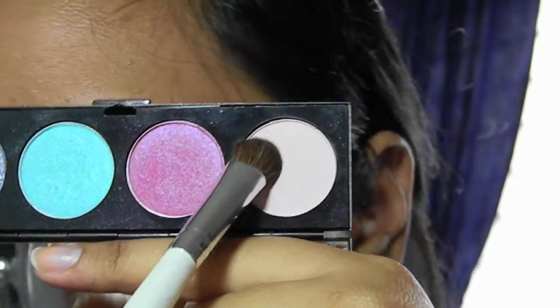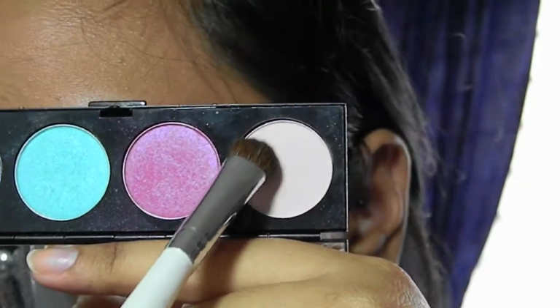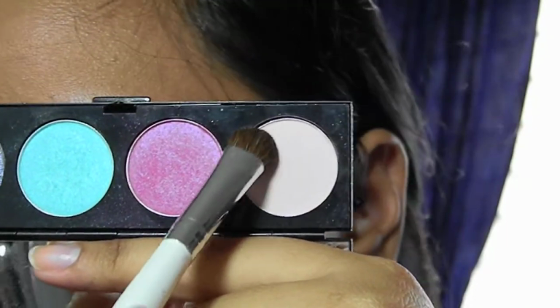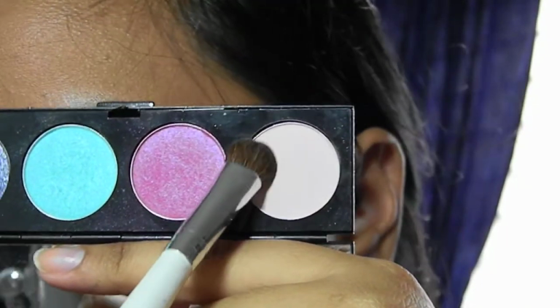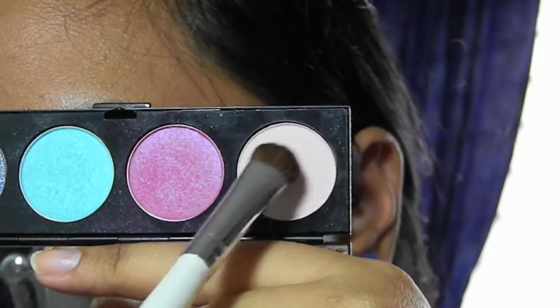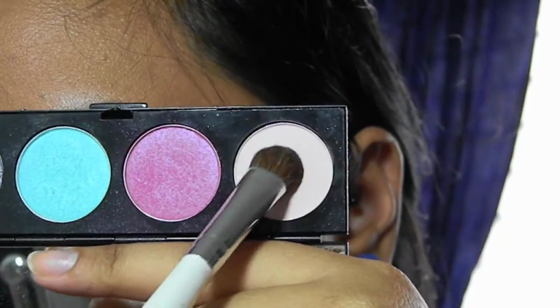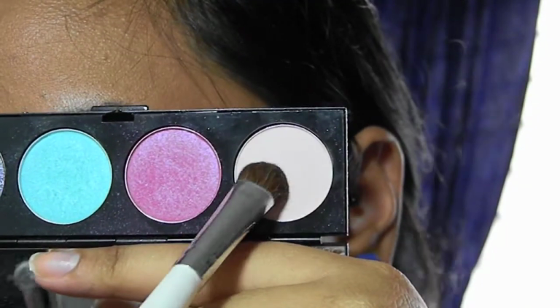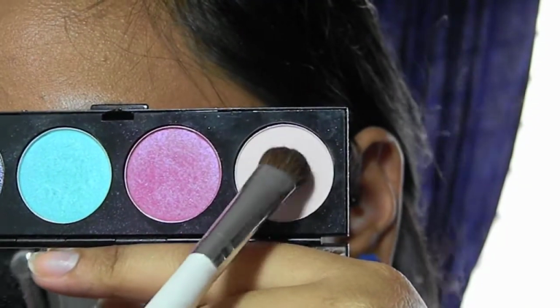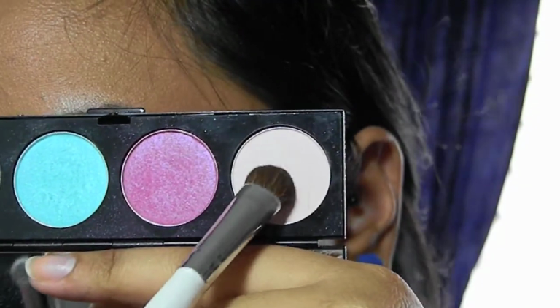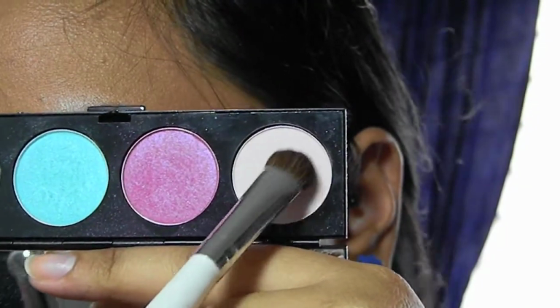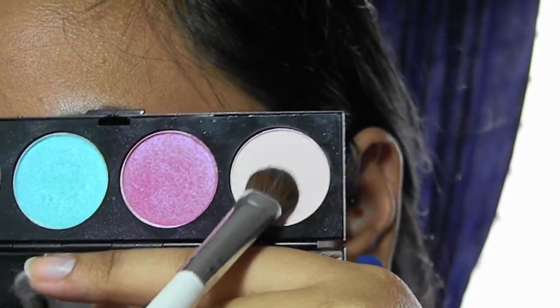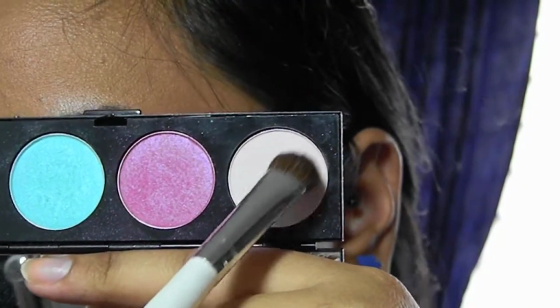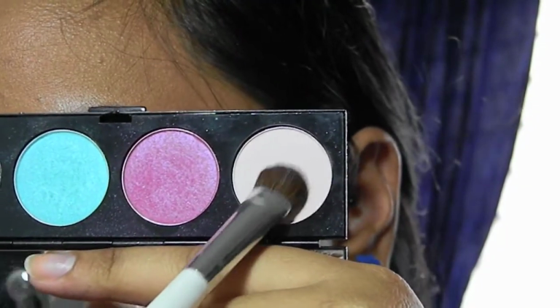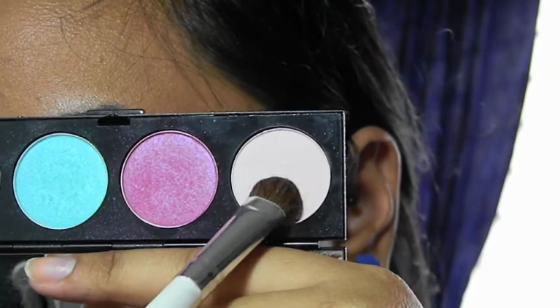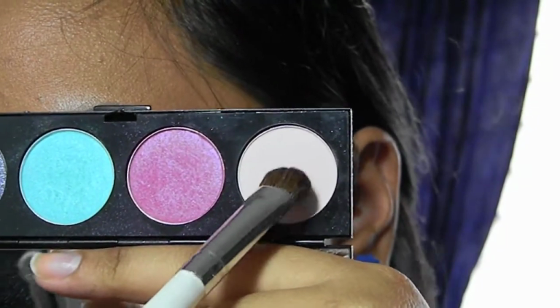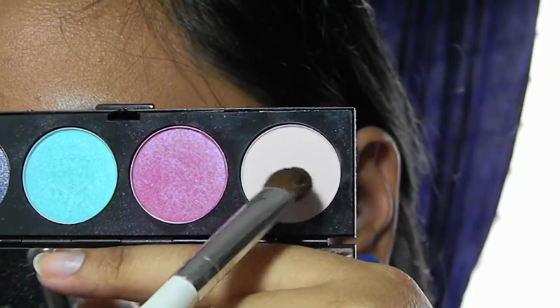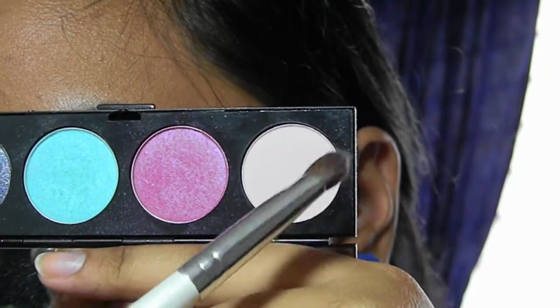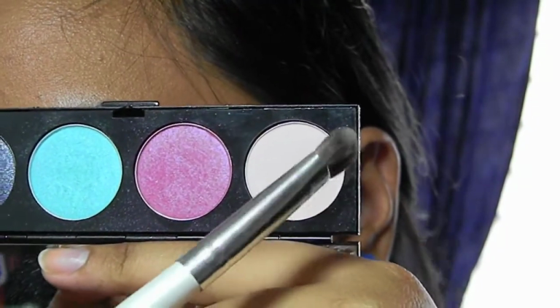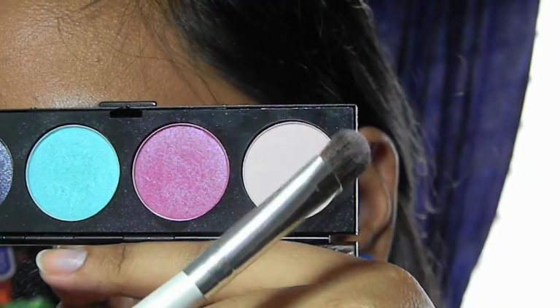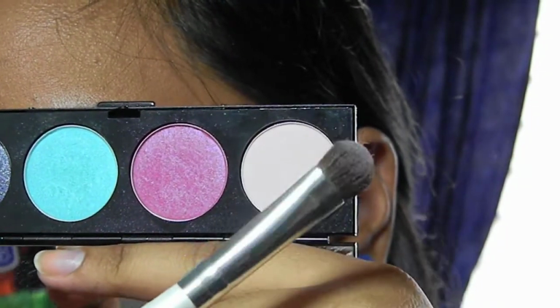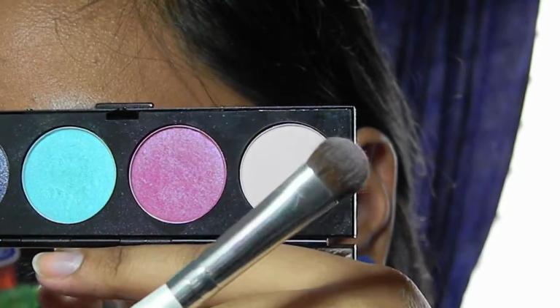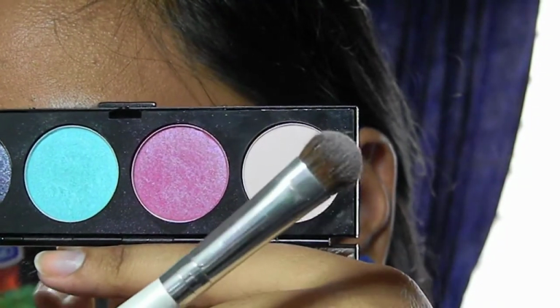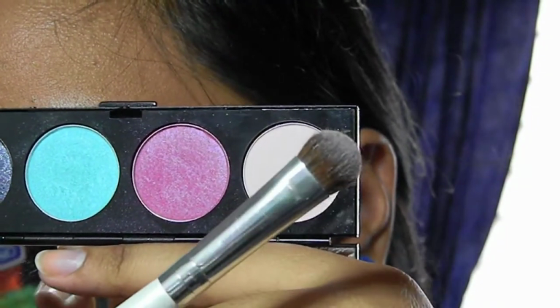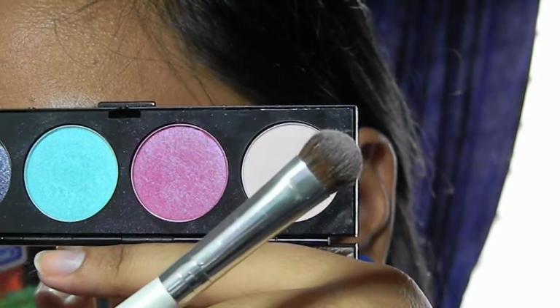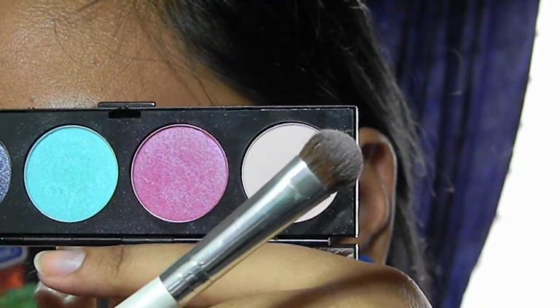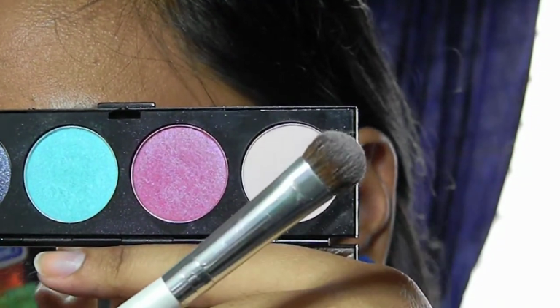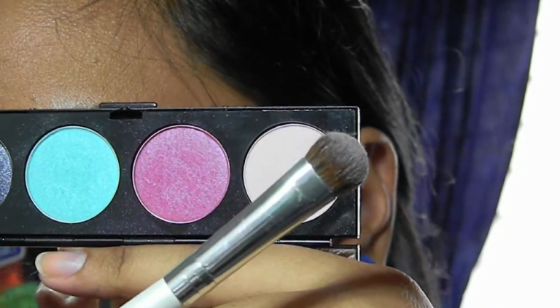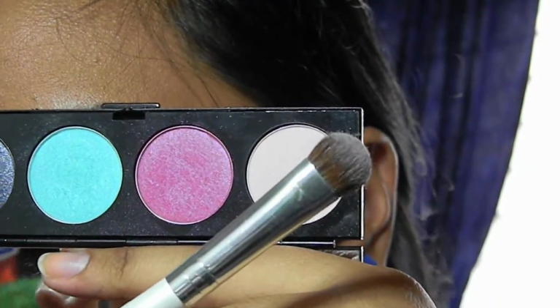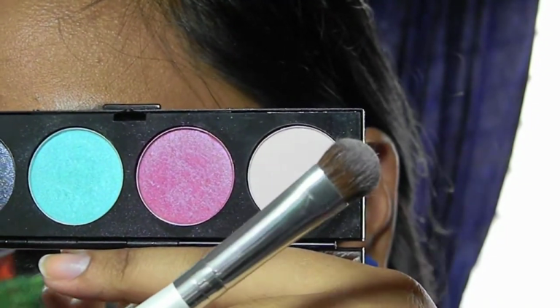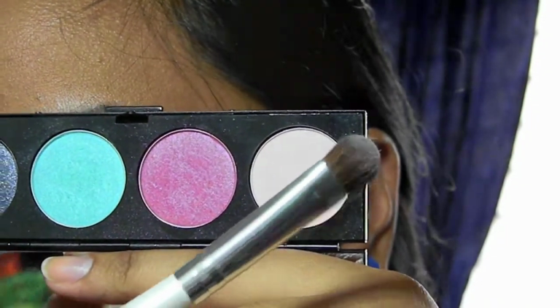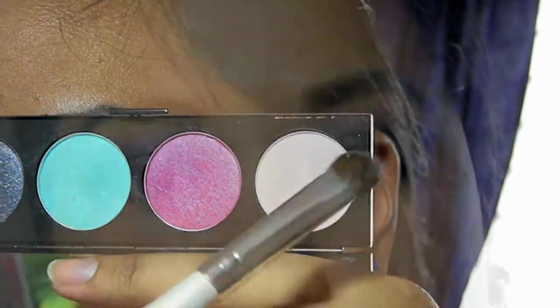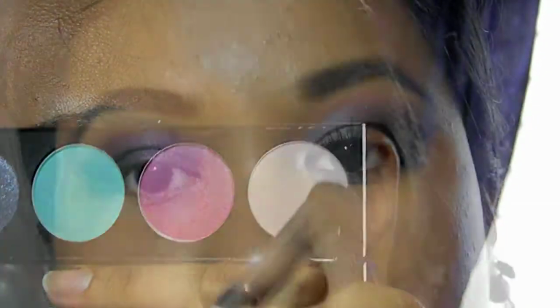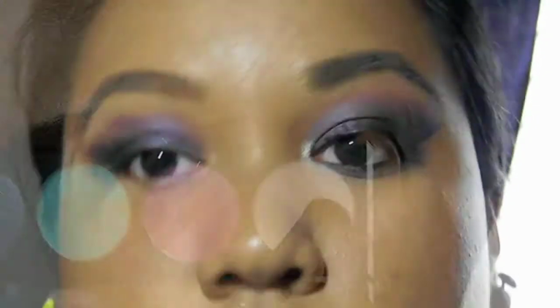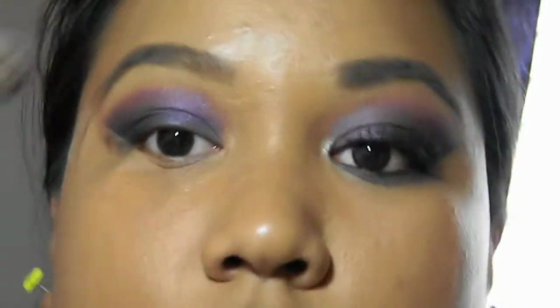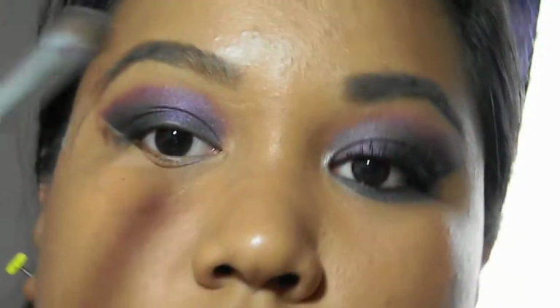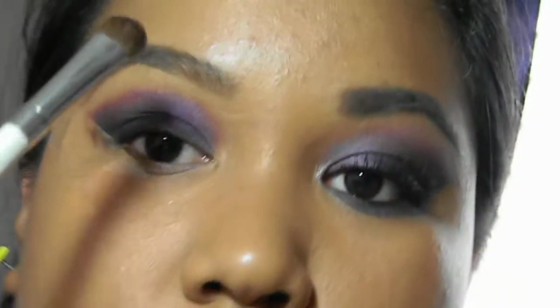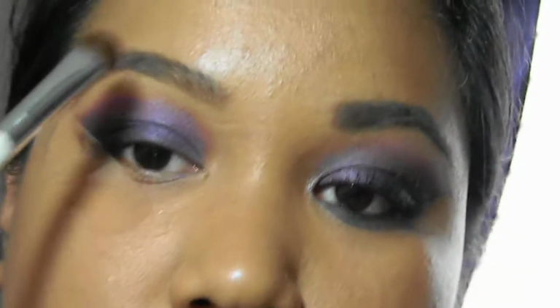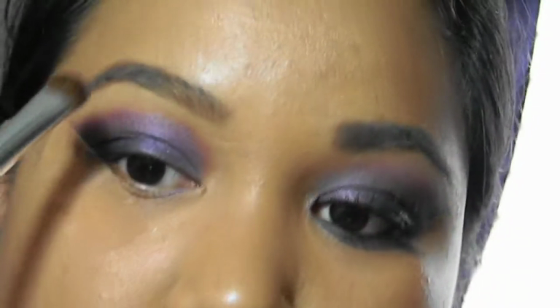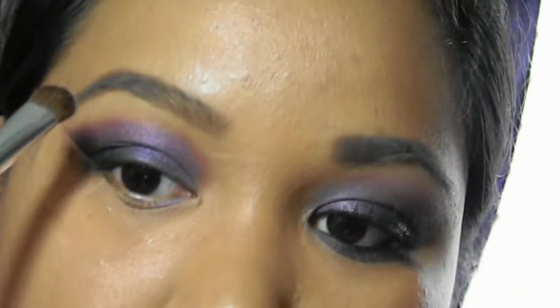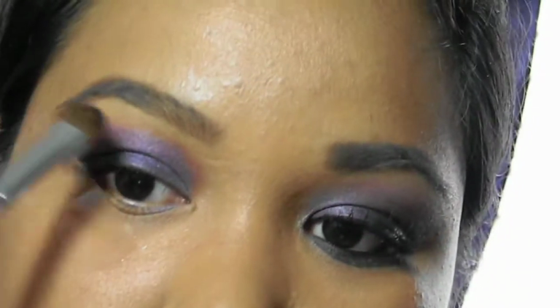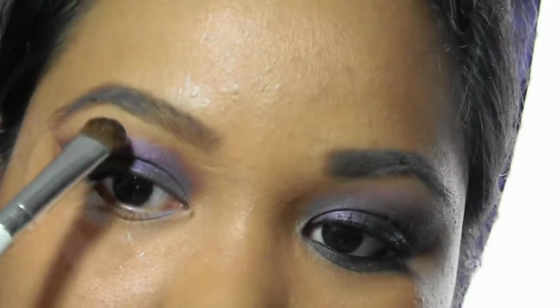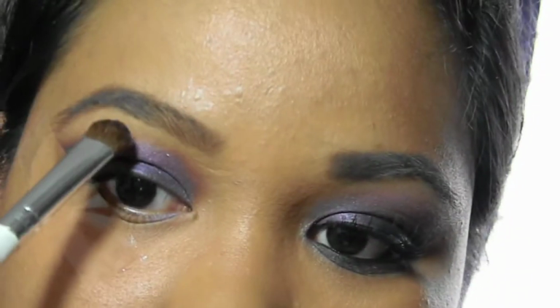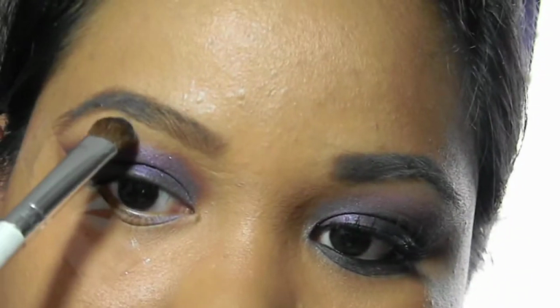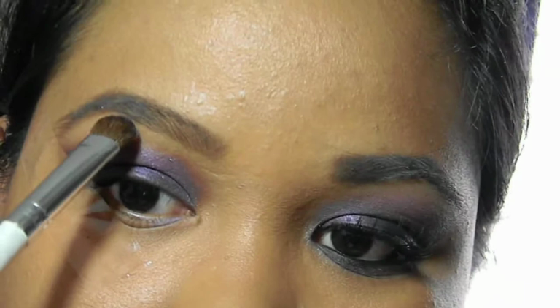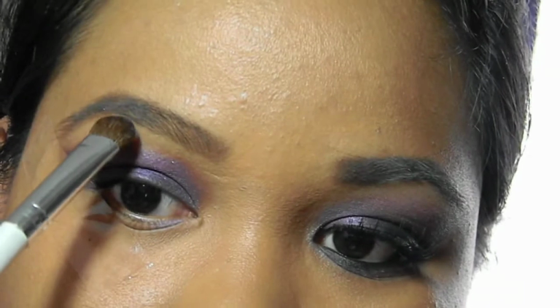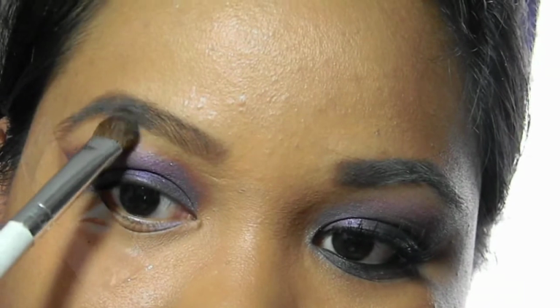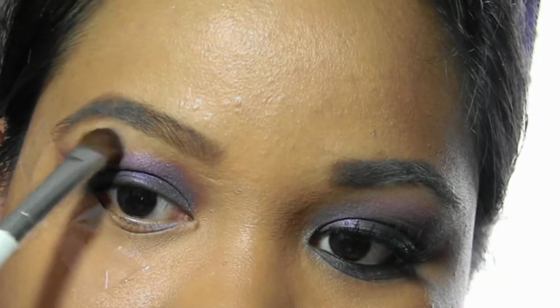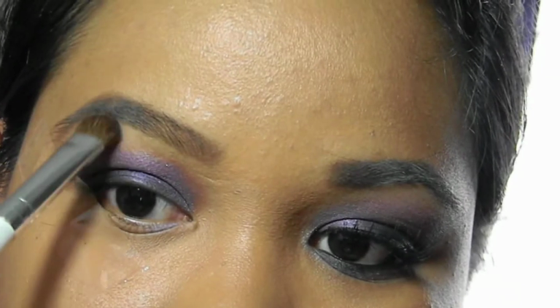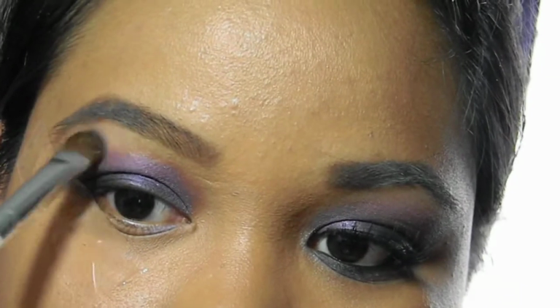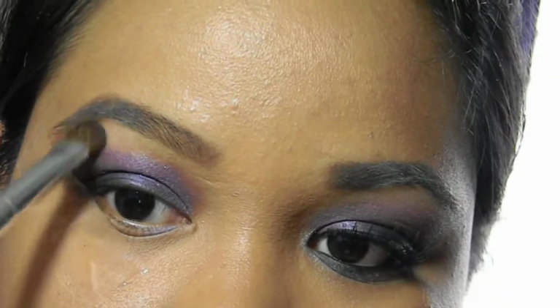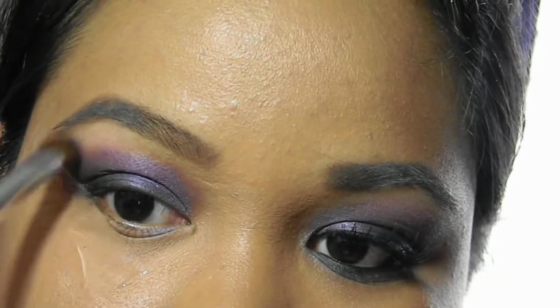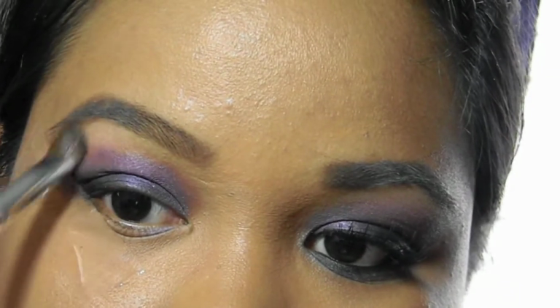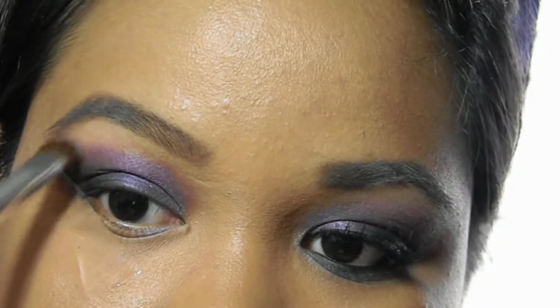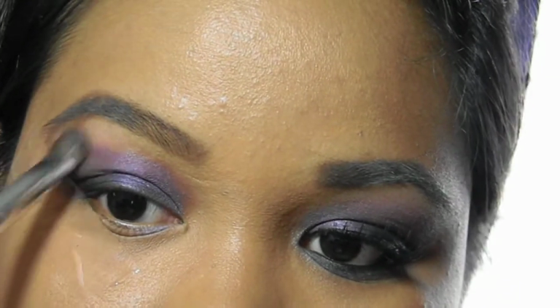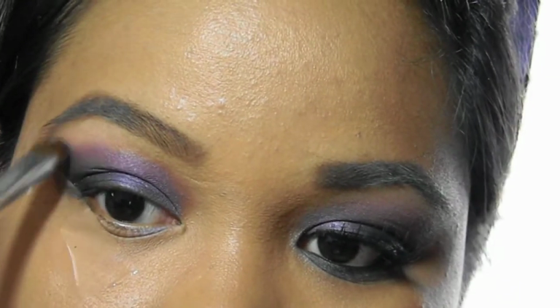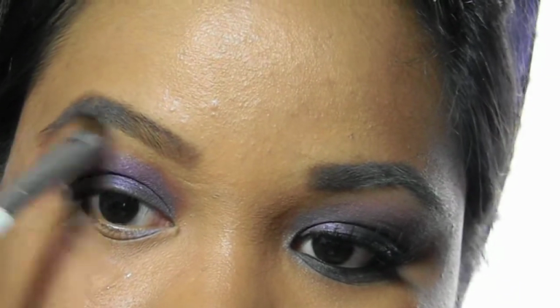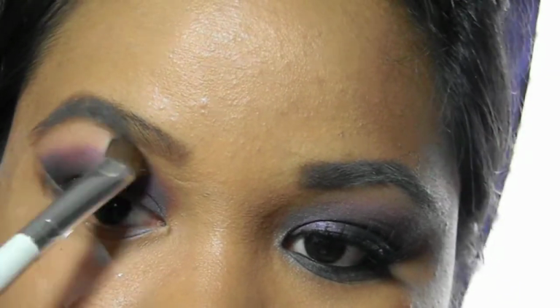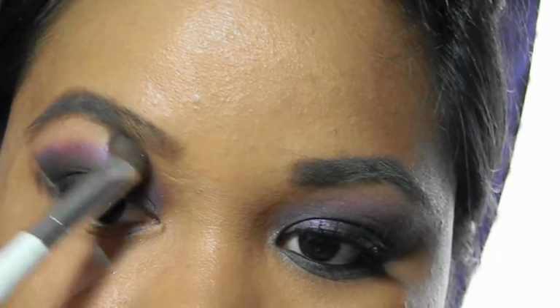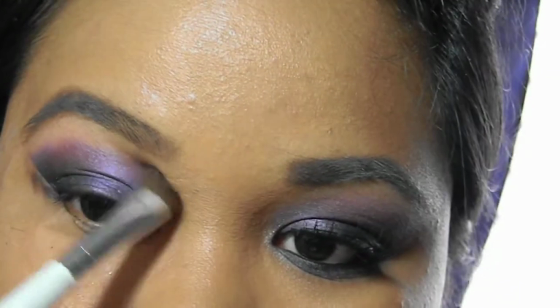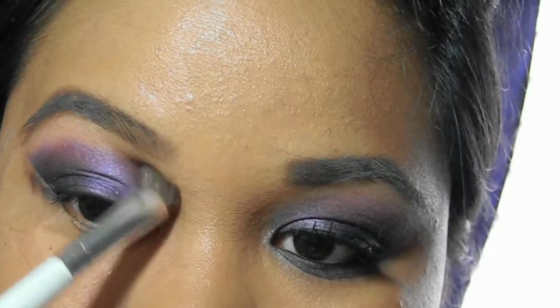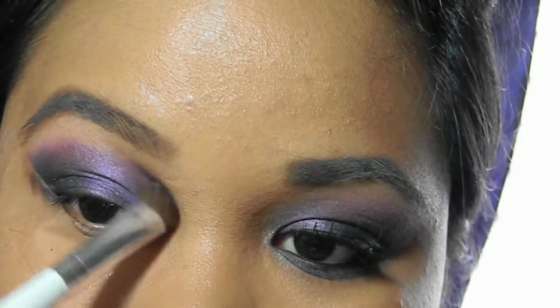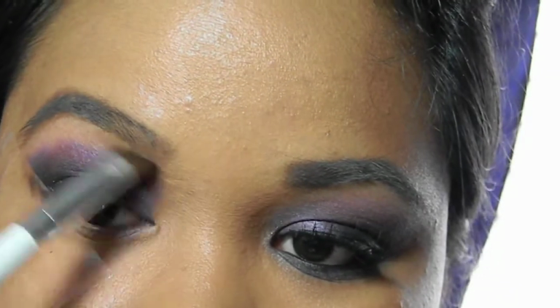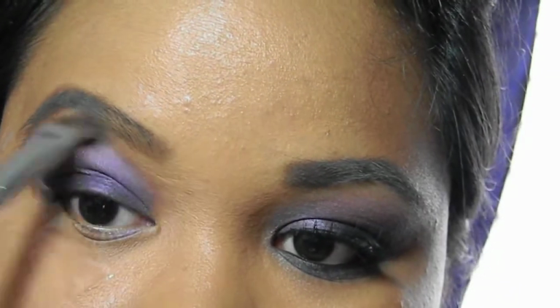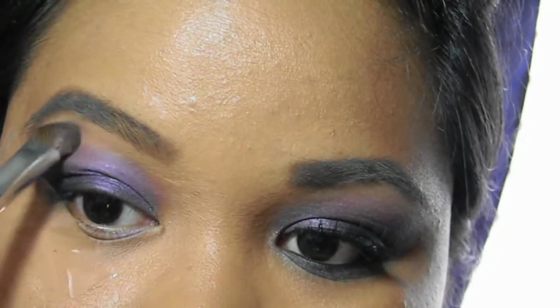Next, I'm going to take matte's eyeshadow in Yogurt, applying it into my highlight and blending it down.